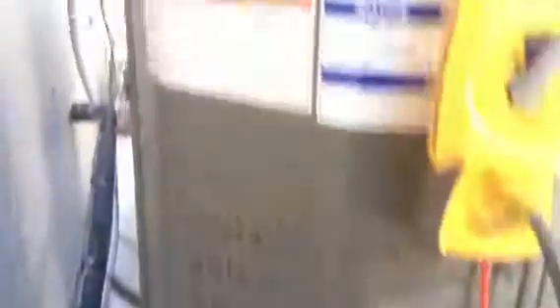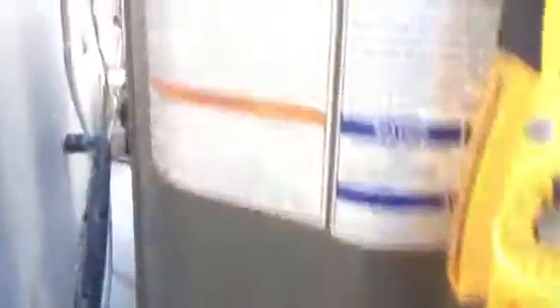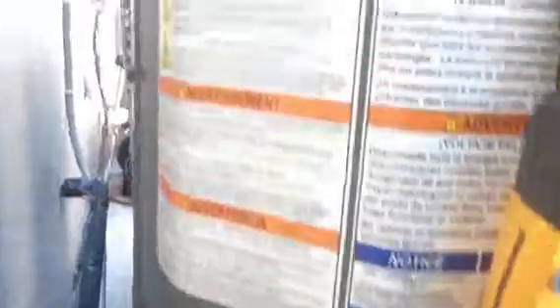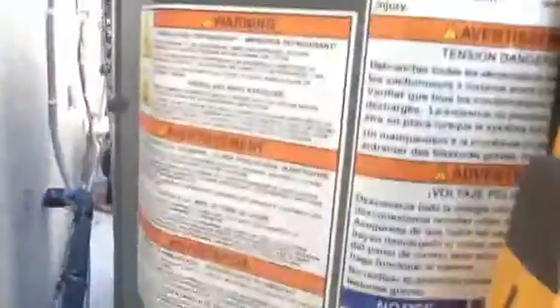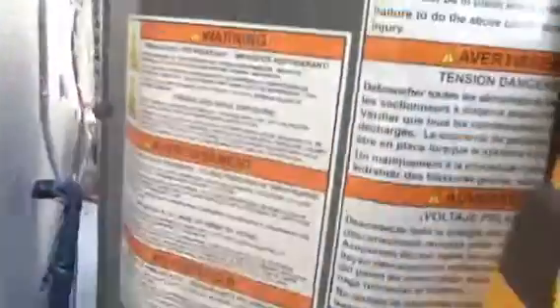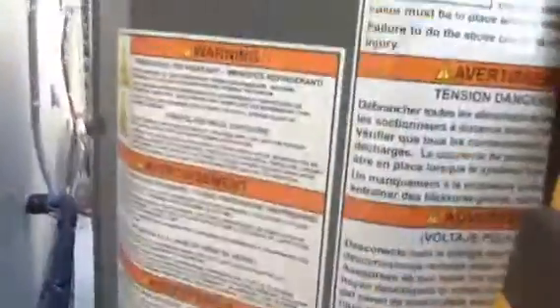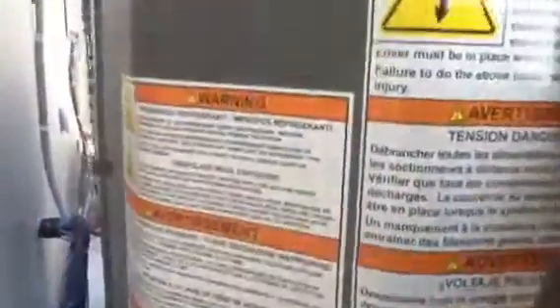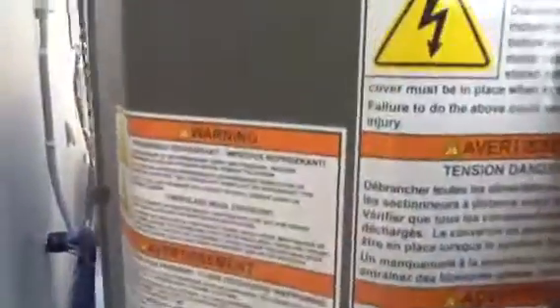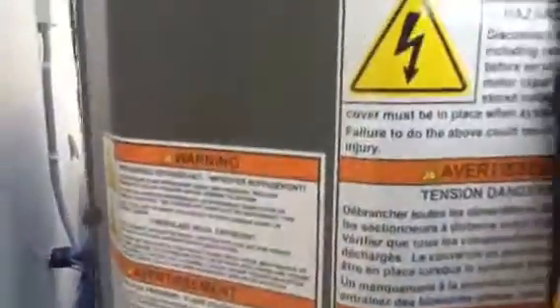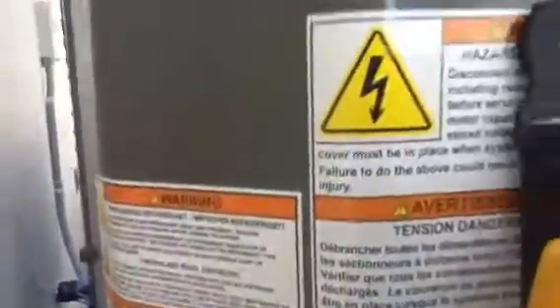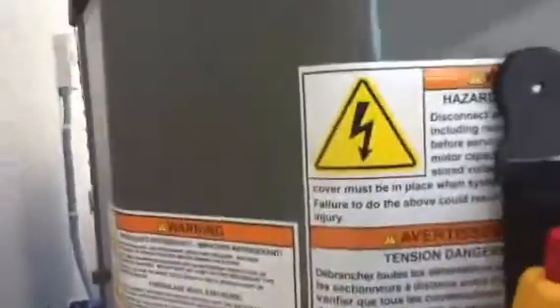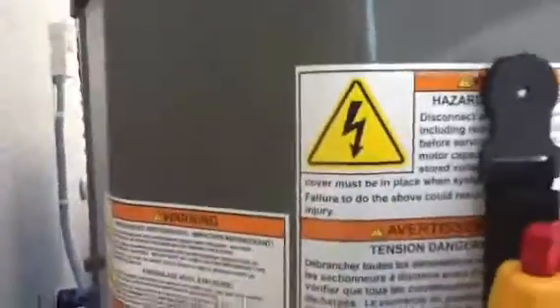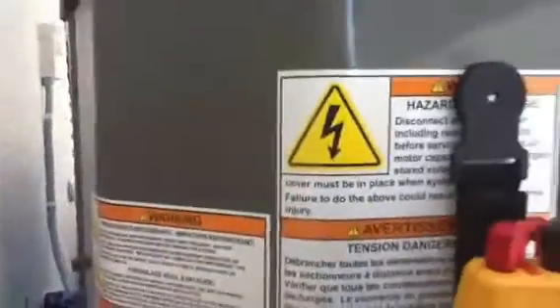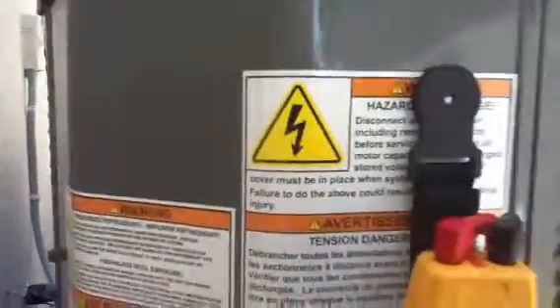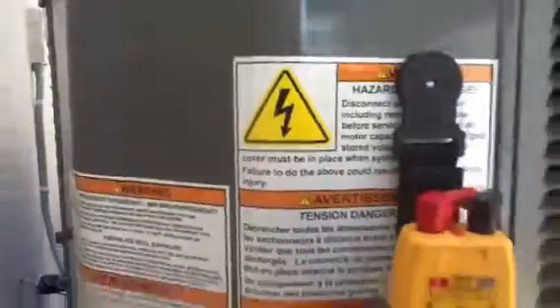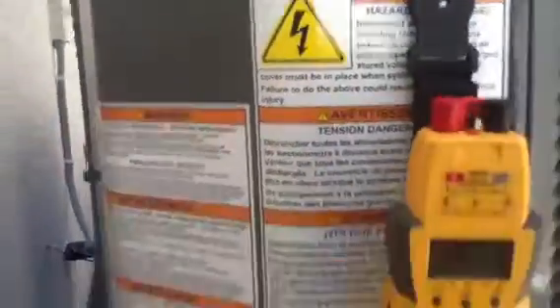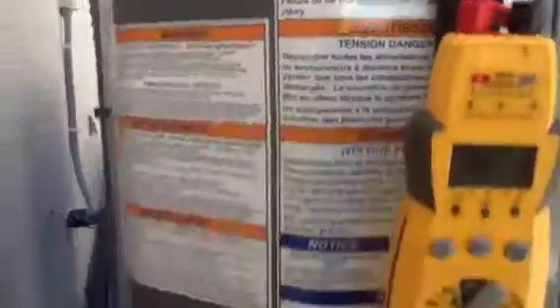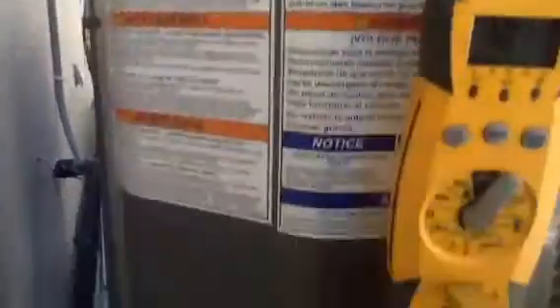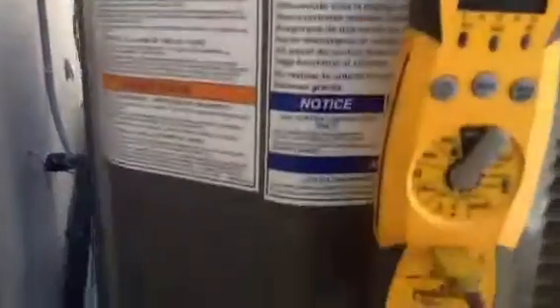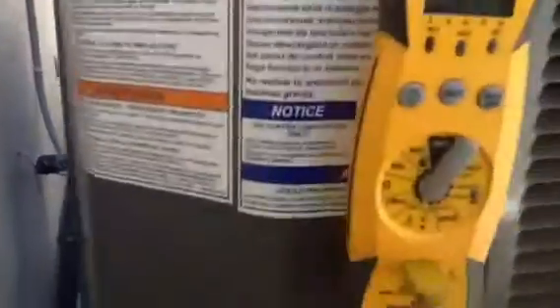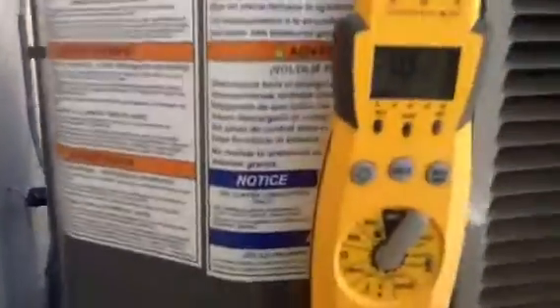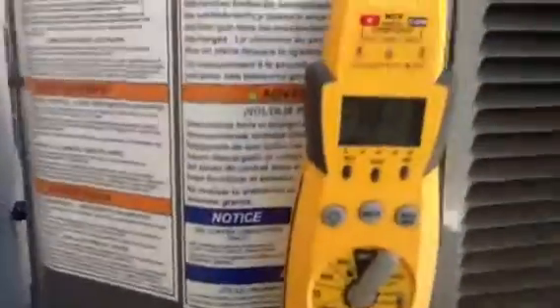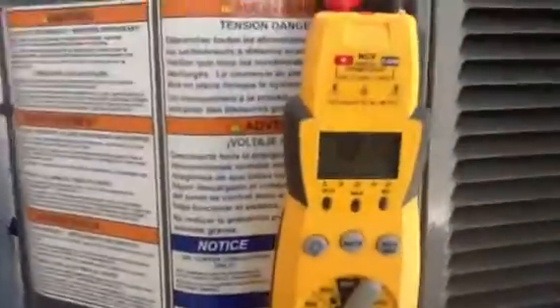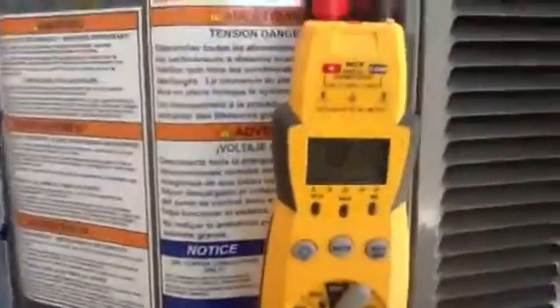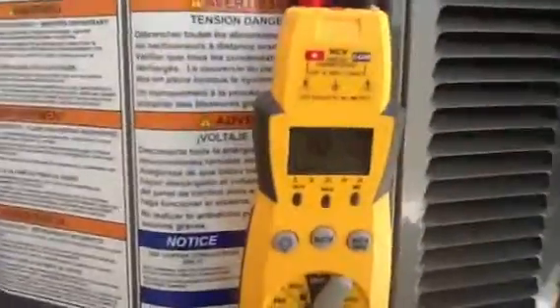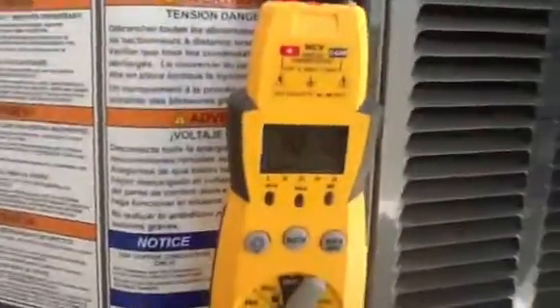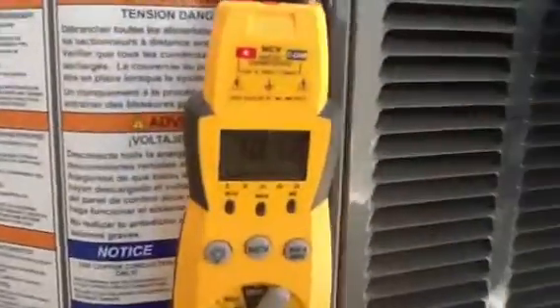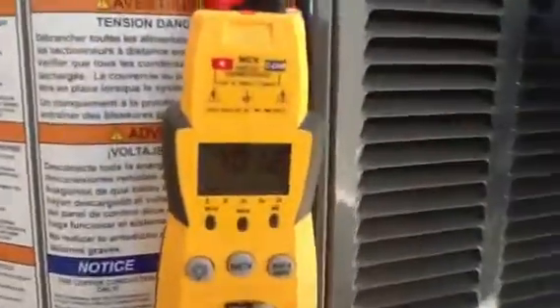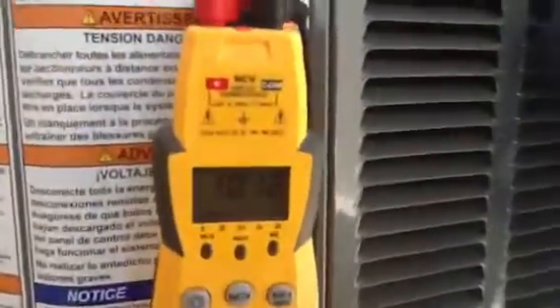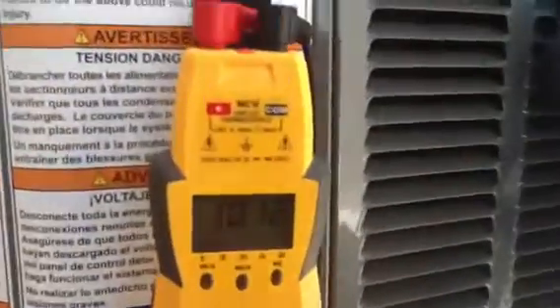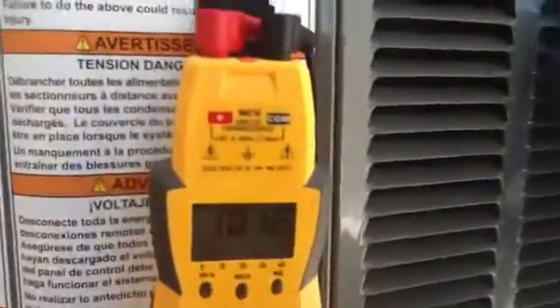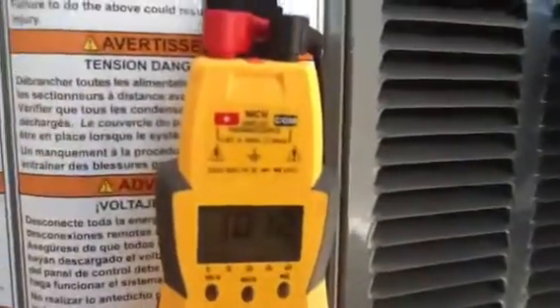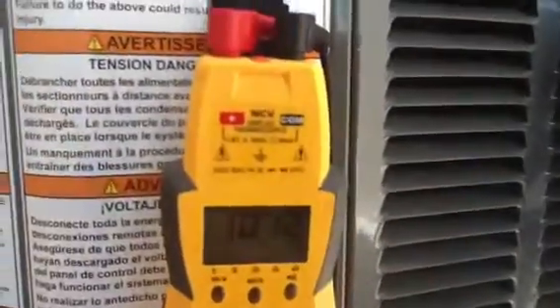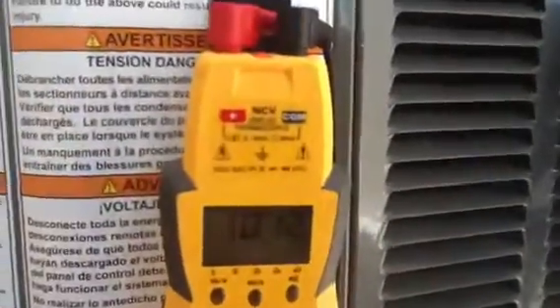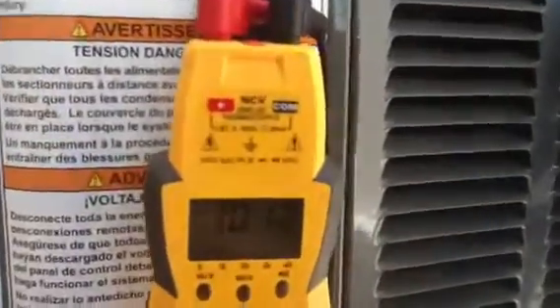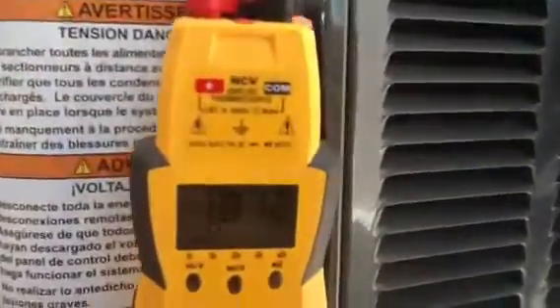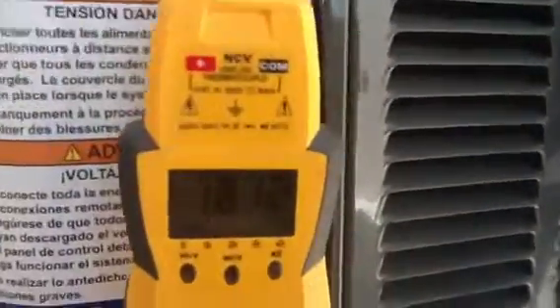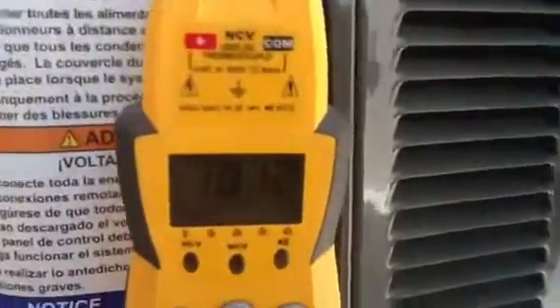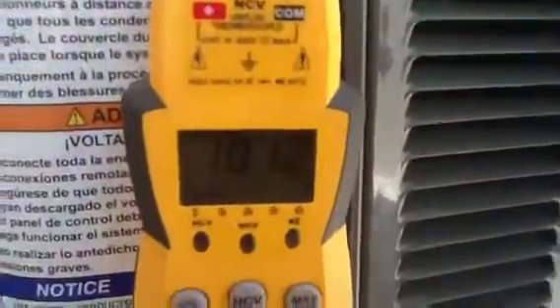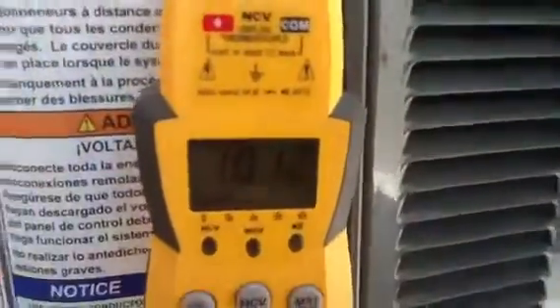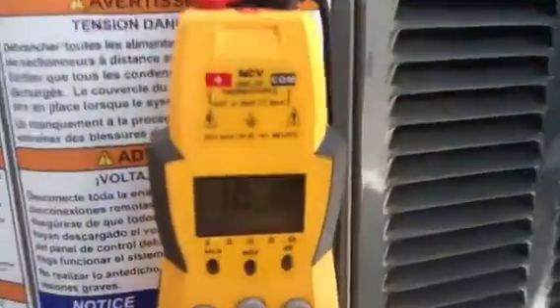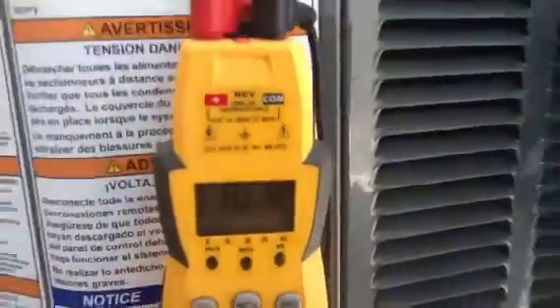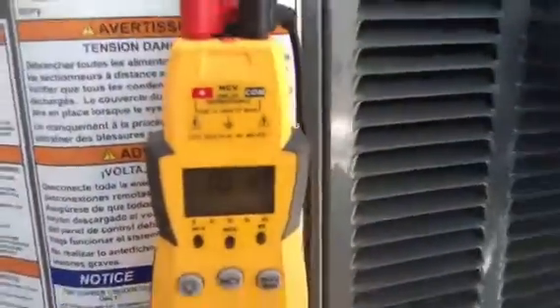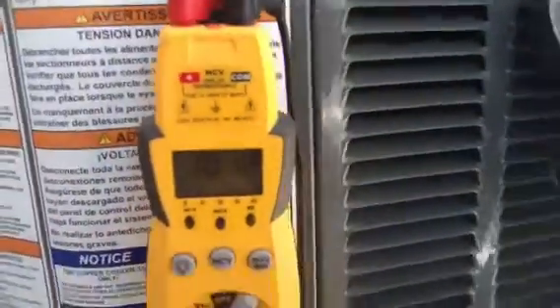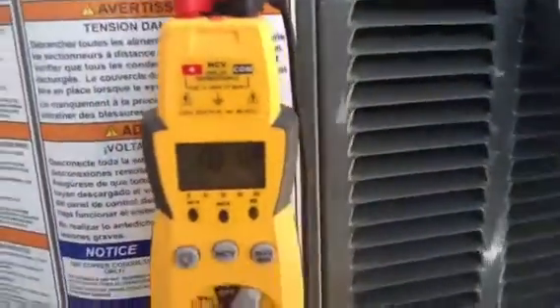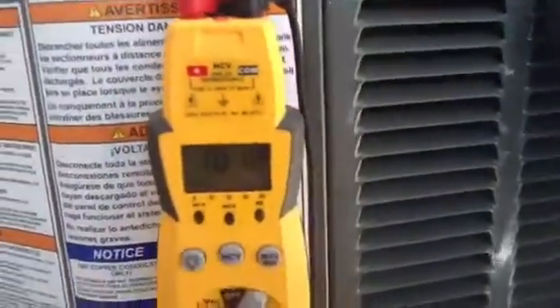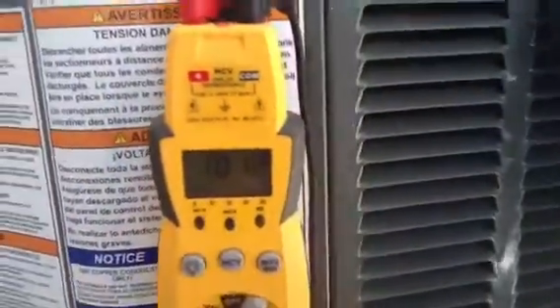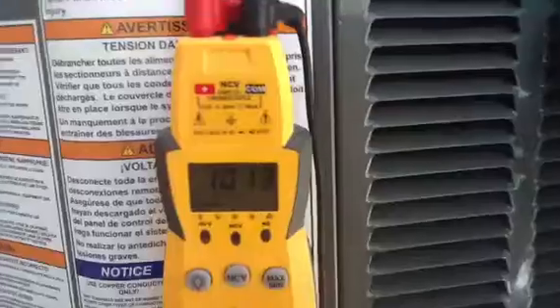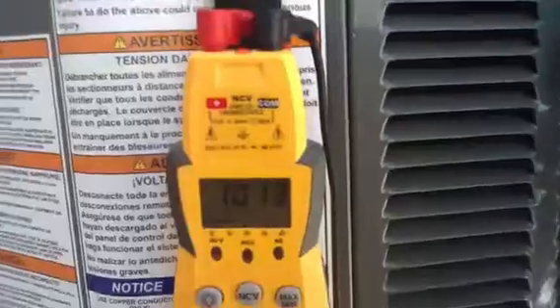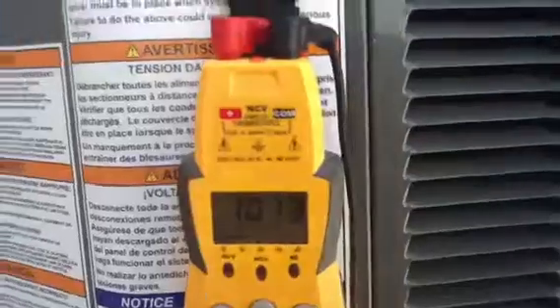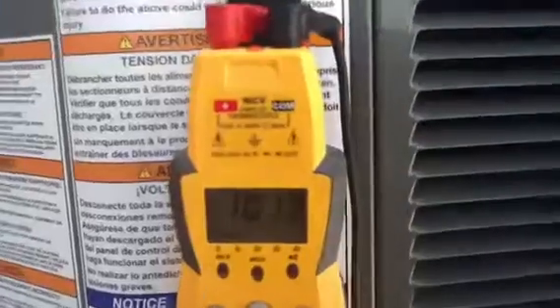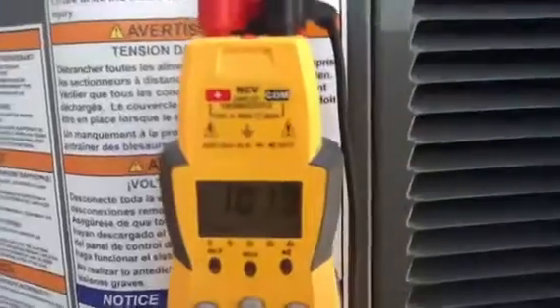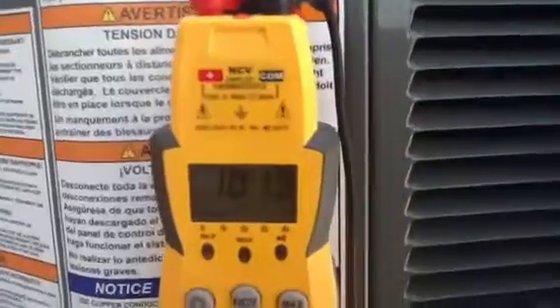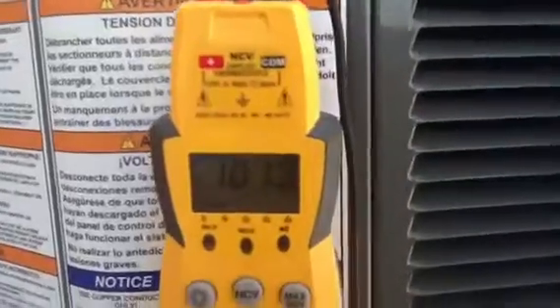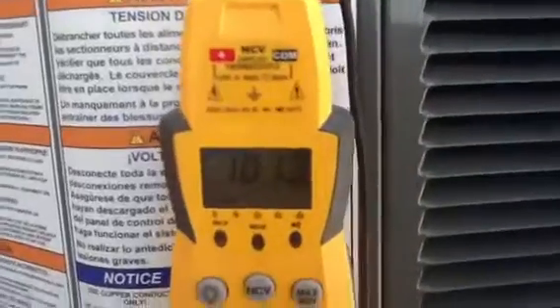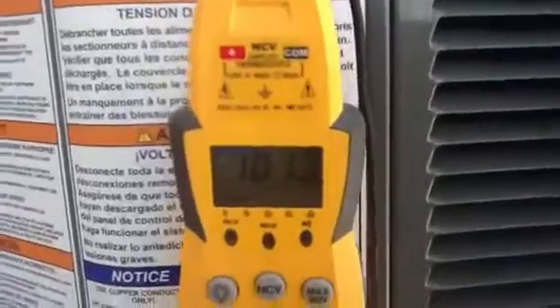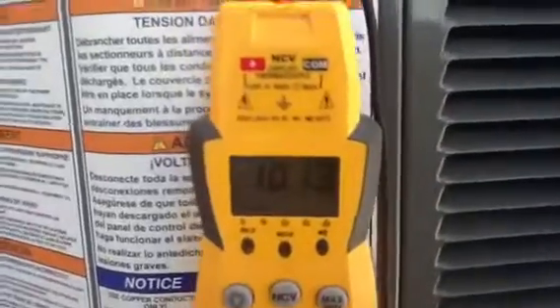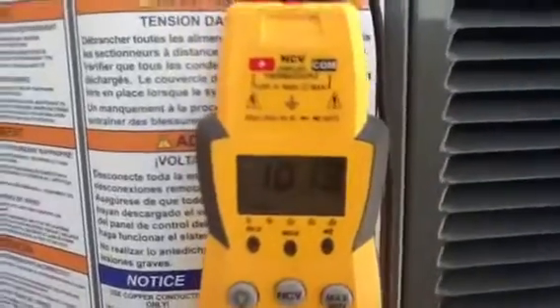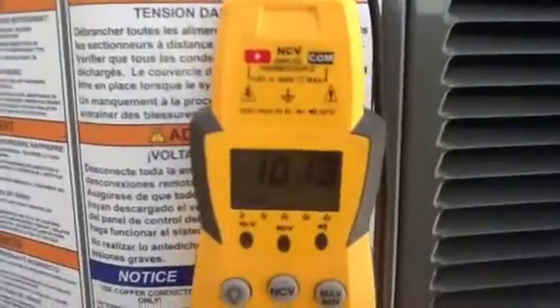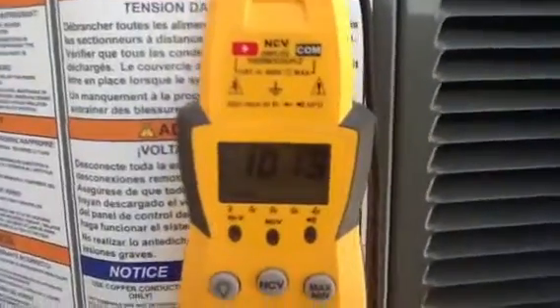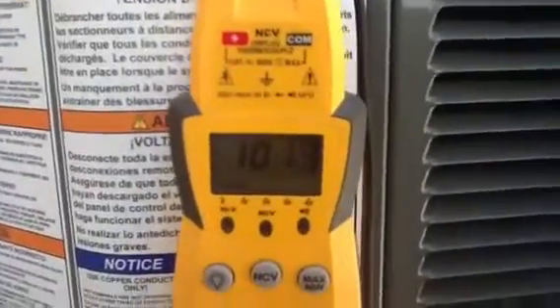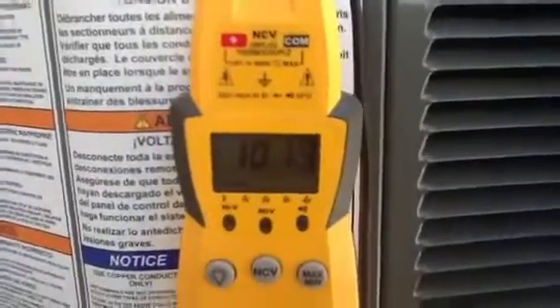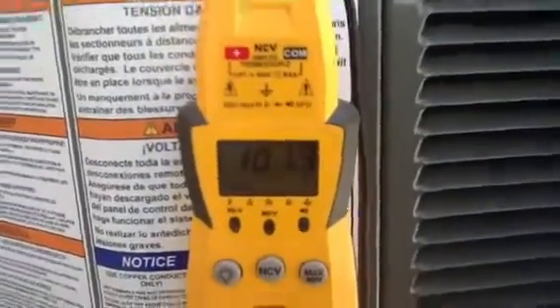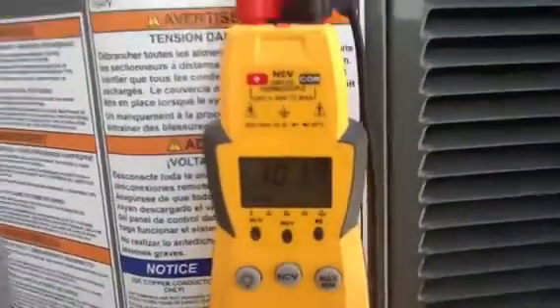You look at the temperature here on the fill piece — it is 101 degrees.